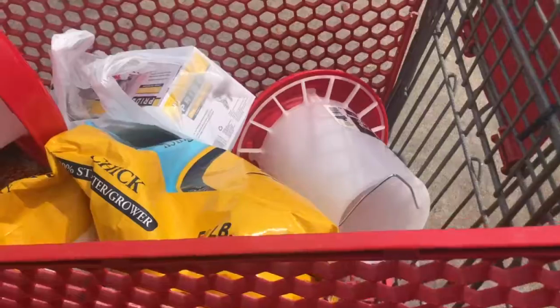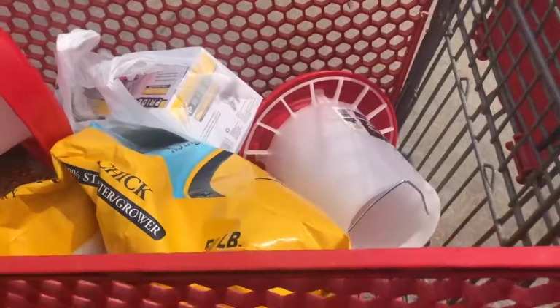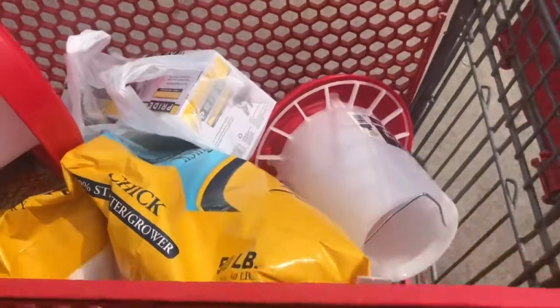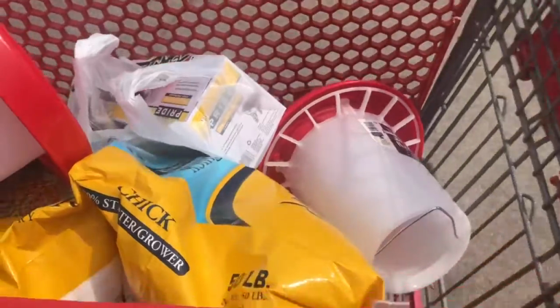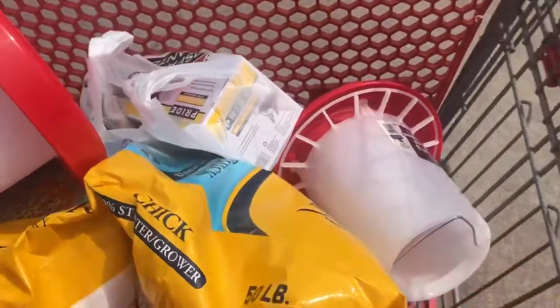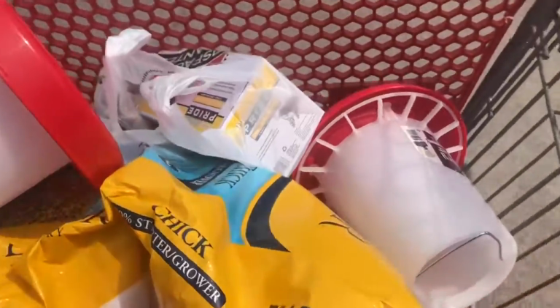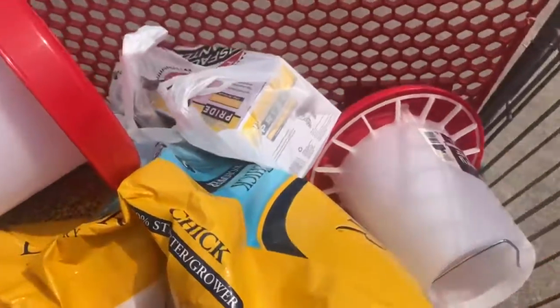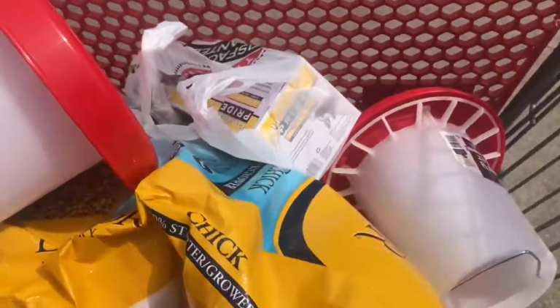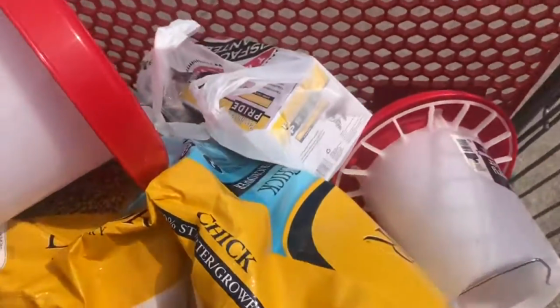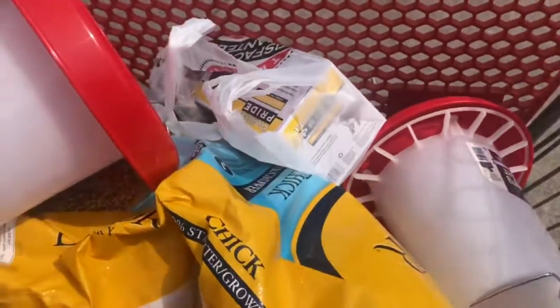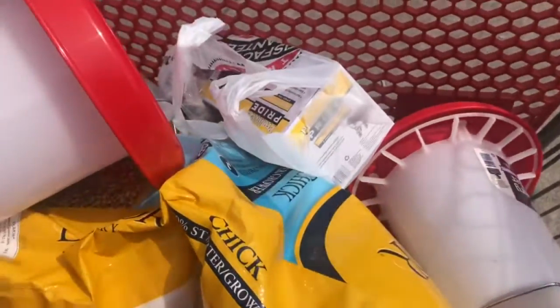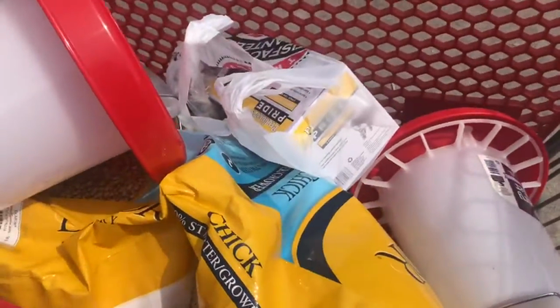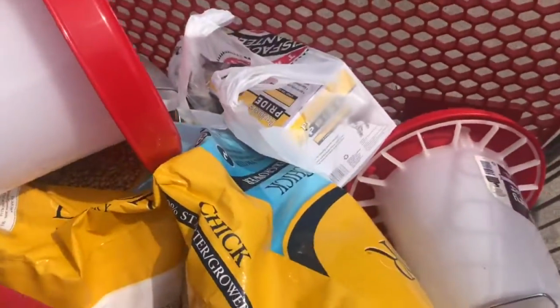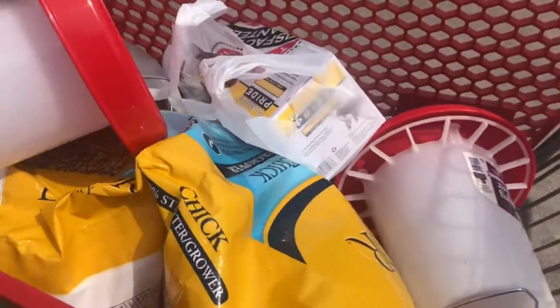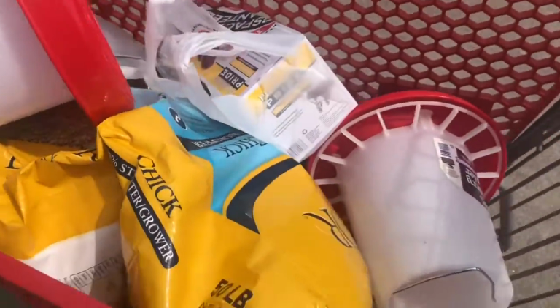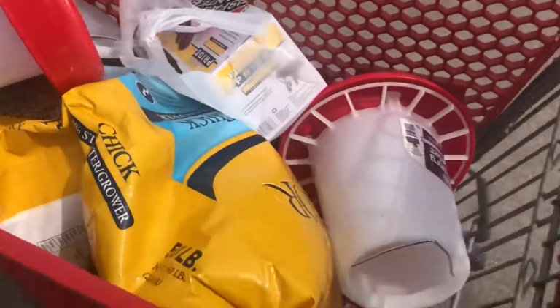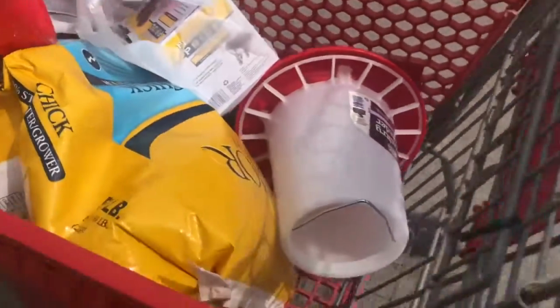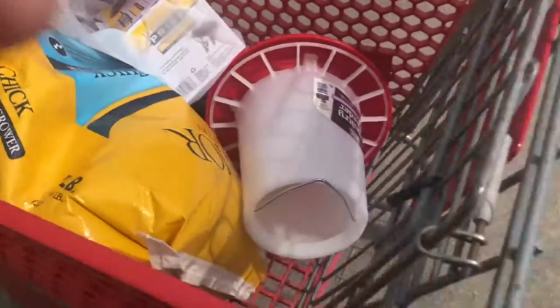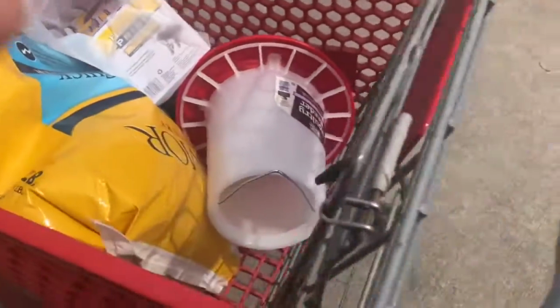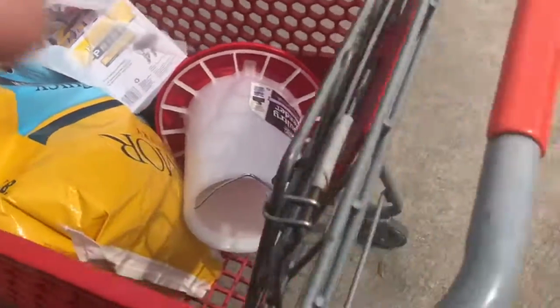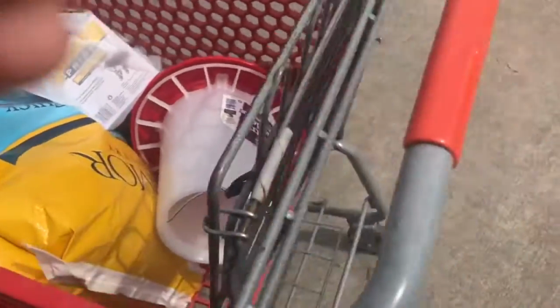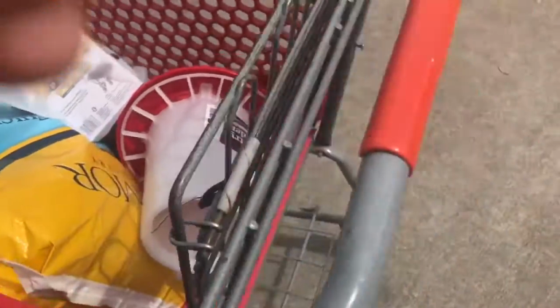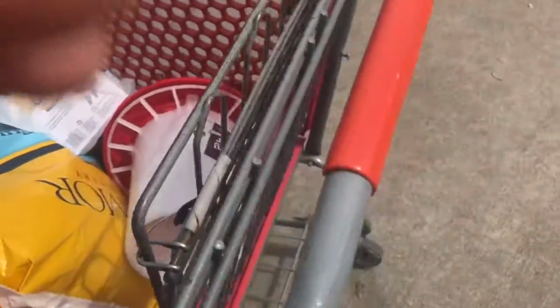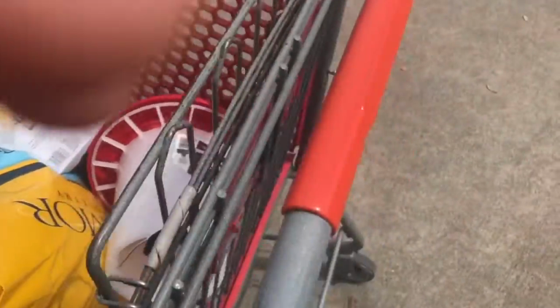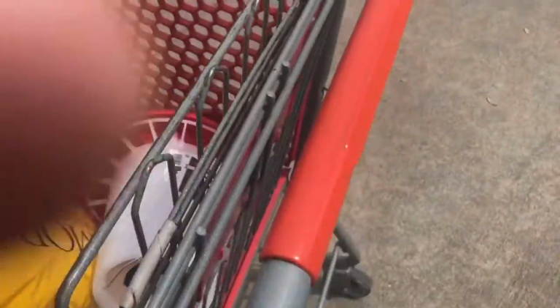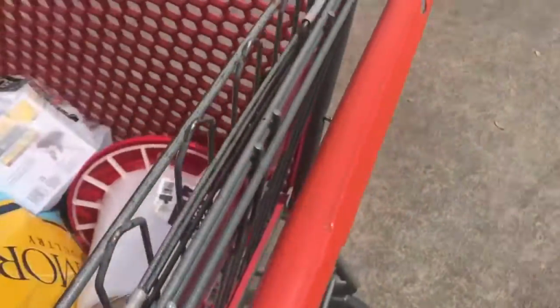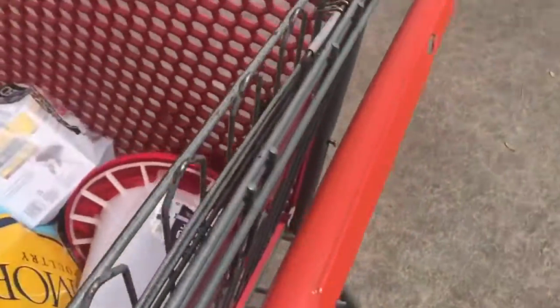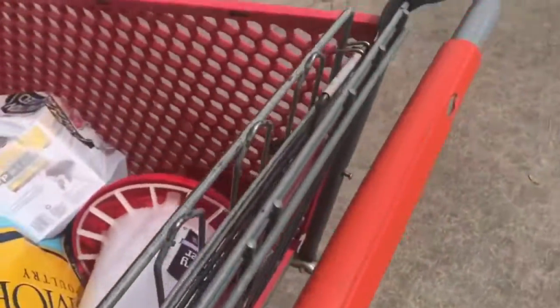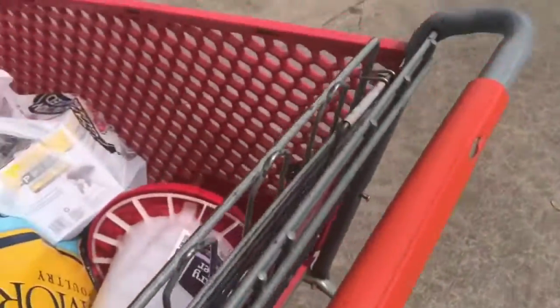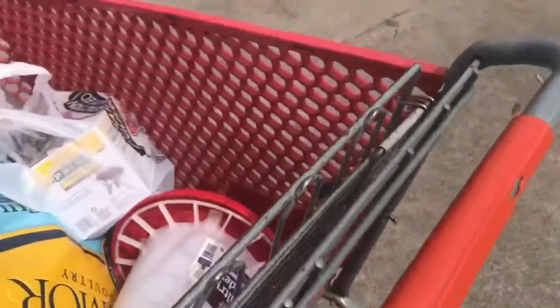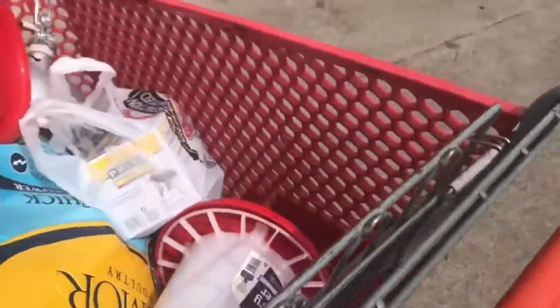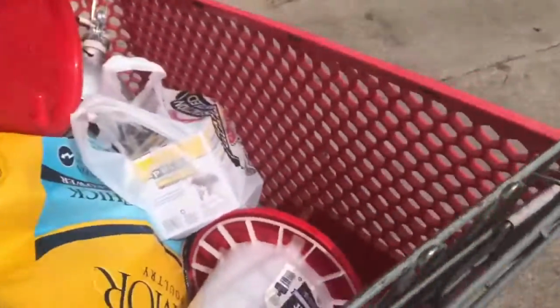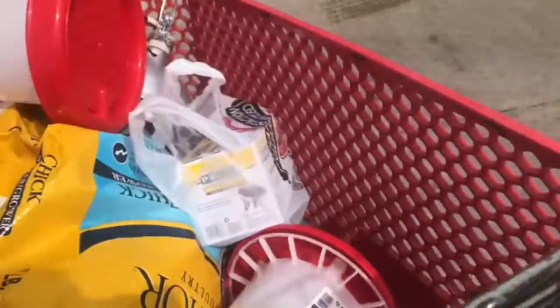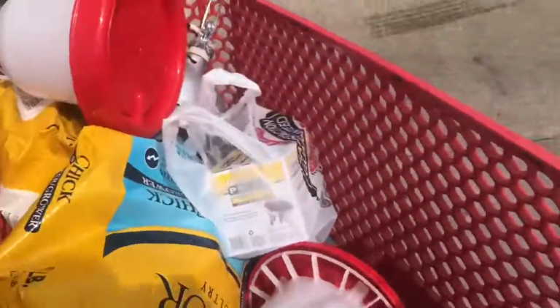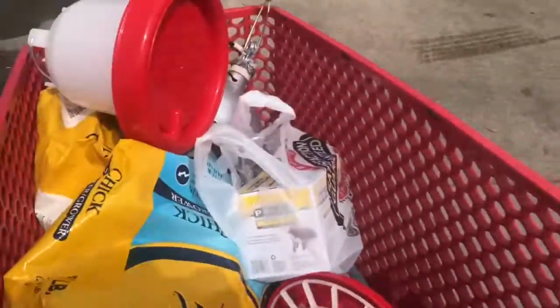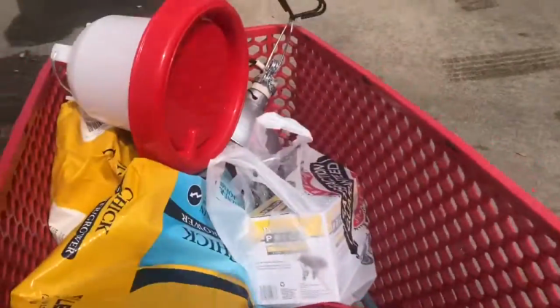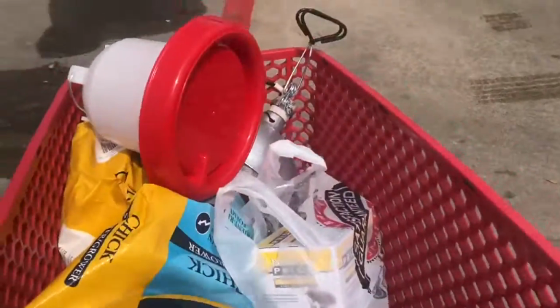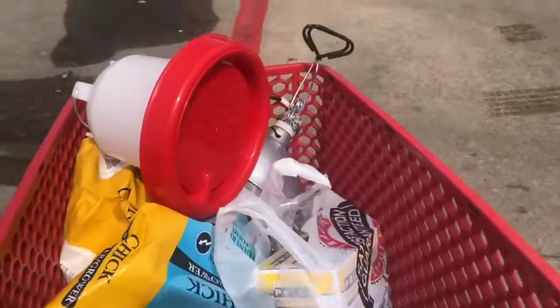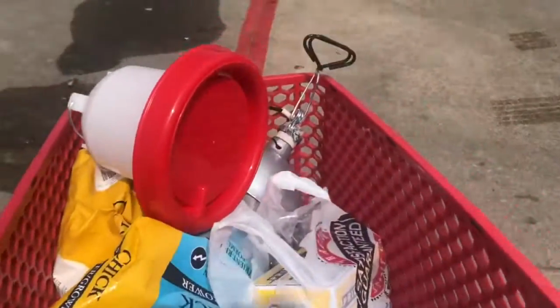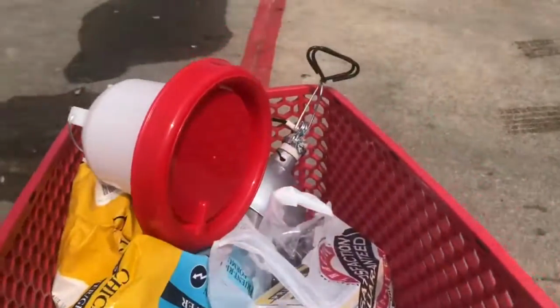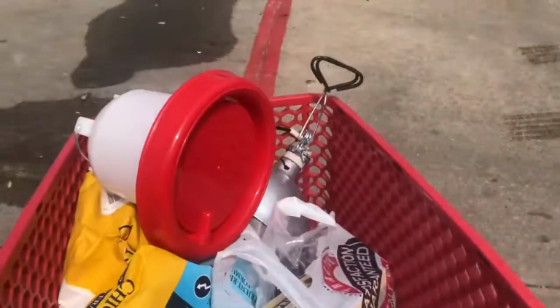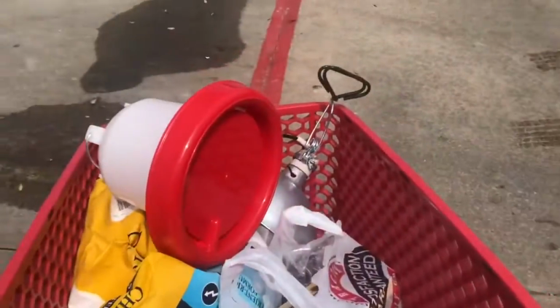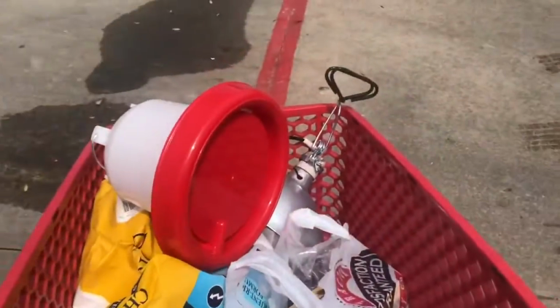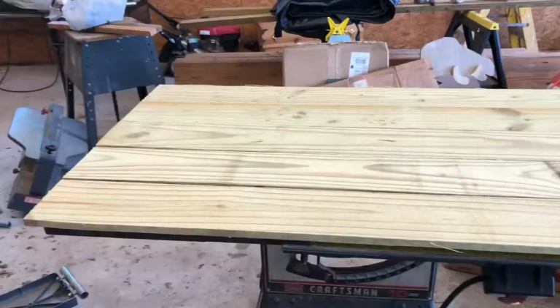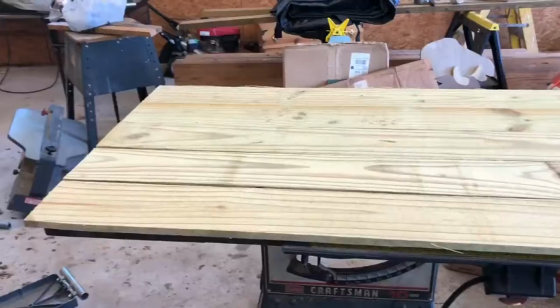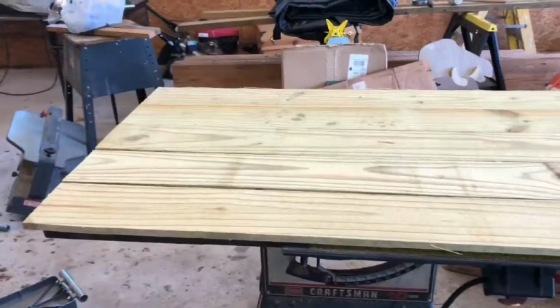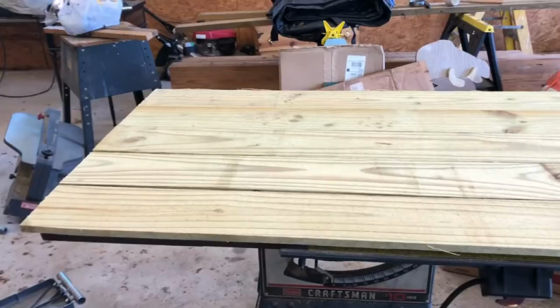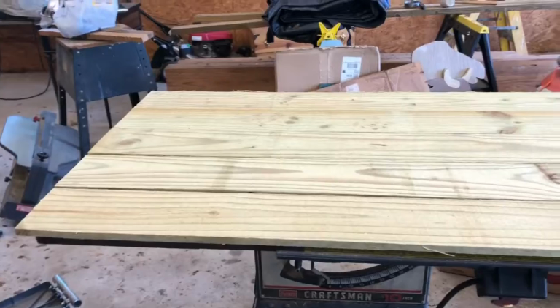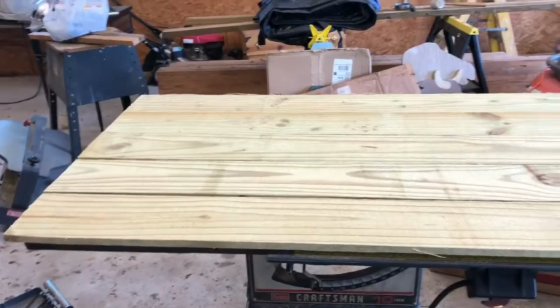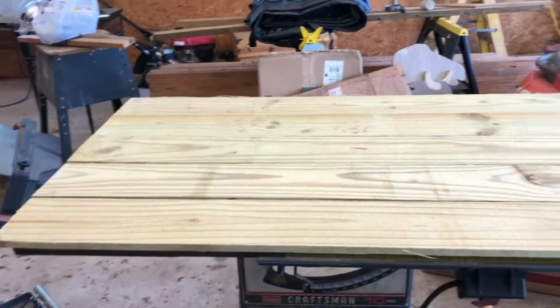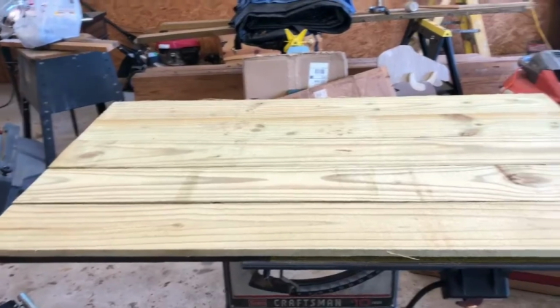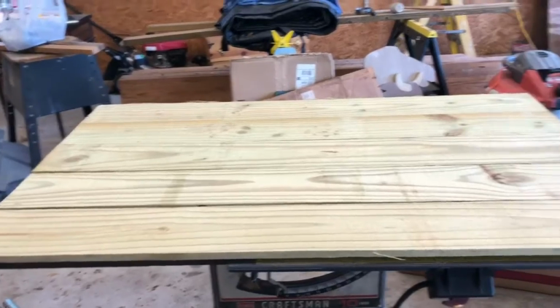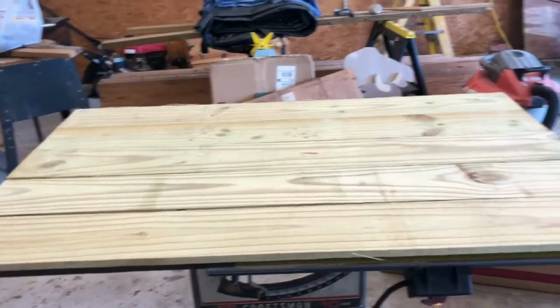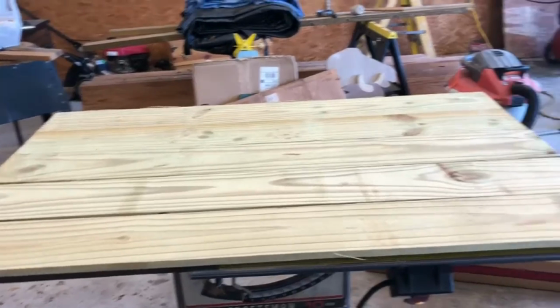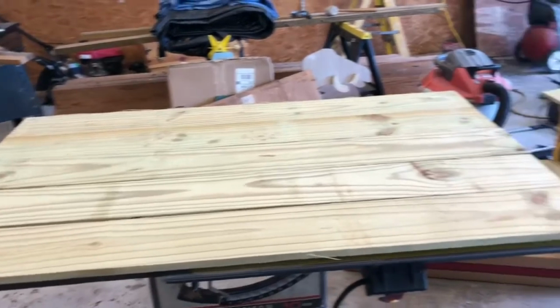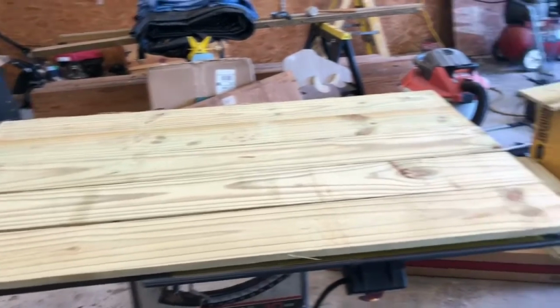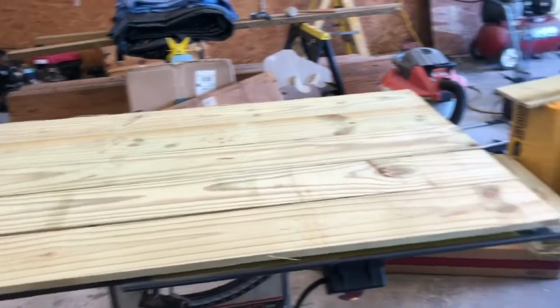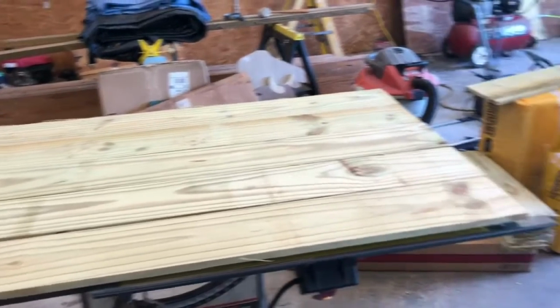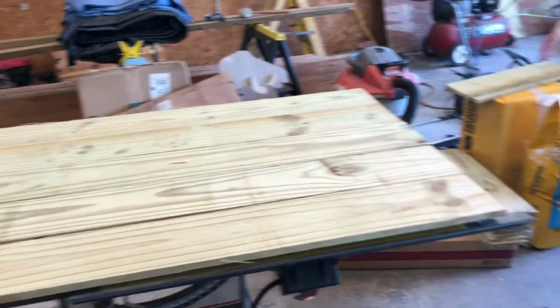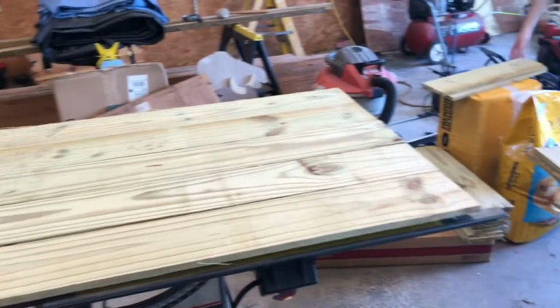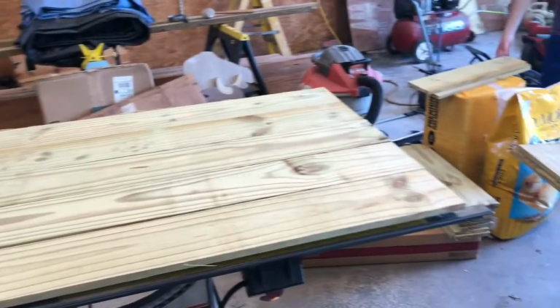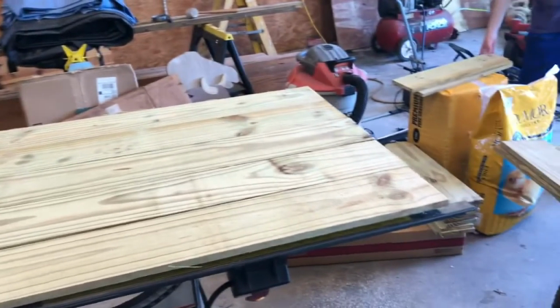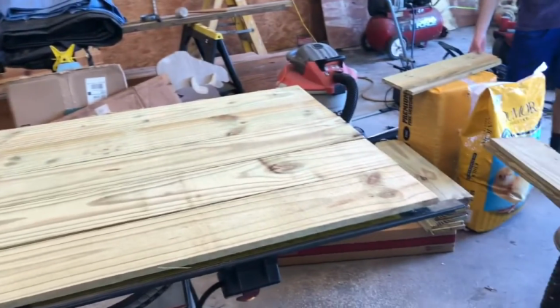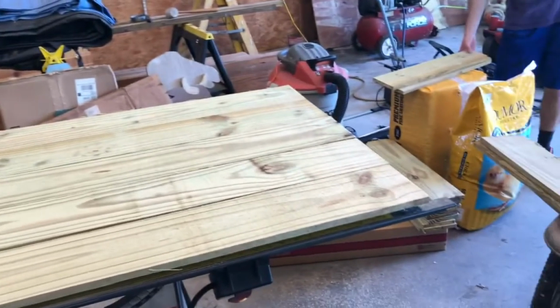We're getting all the stuff for chicks right now. Maybe we'll get chicks soon. Grandma, we're building our brooder box.